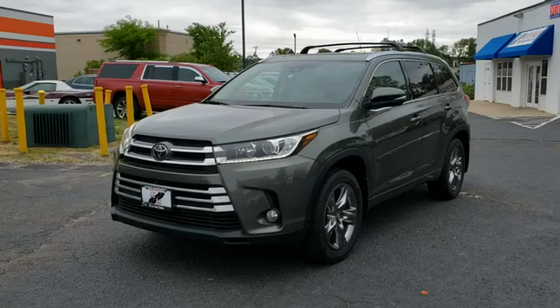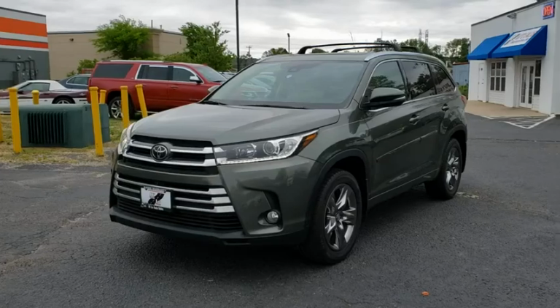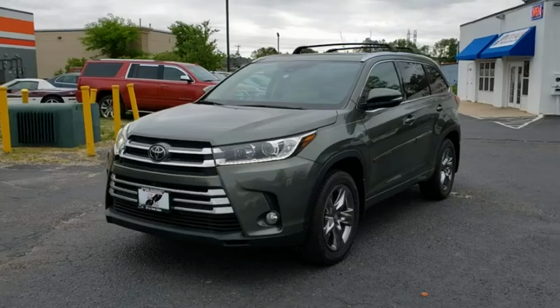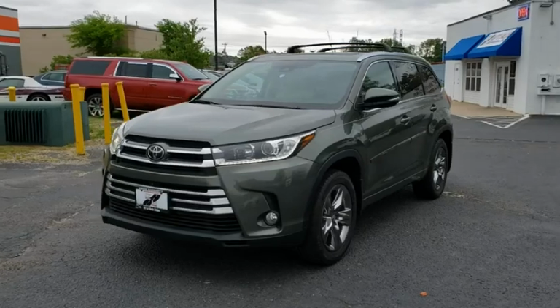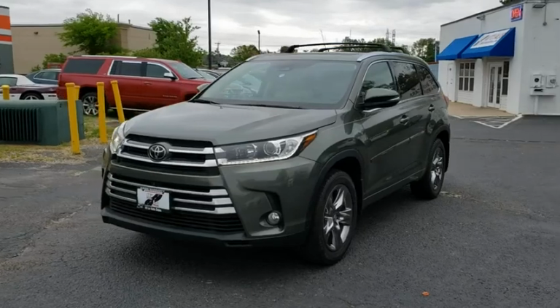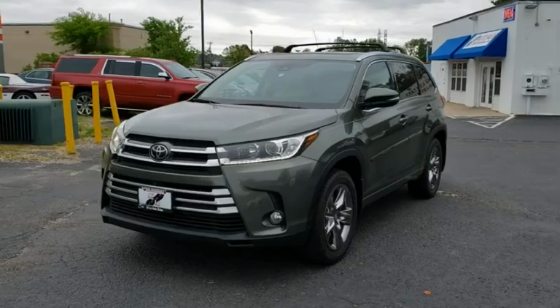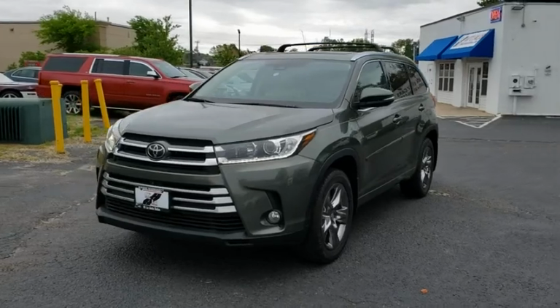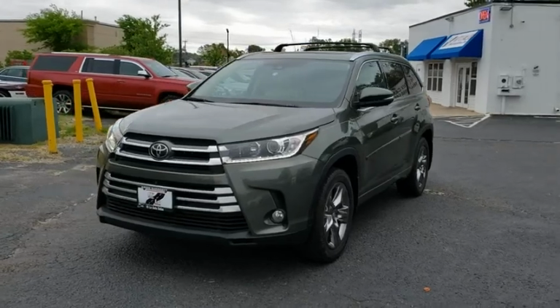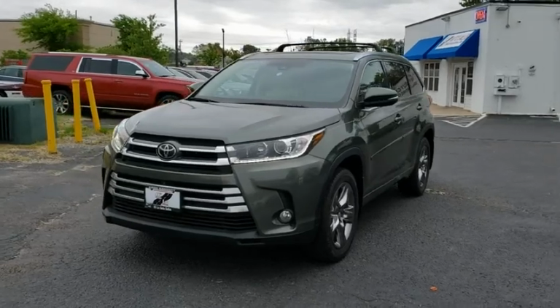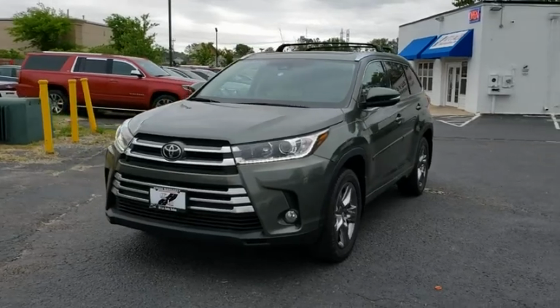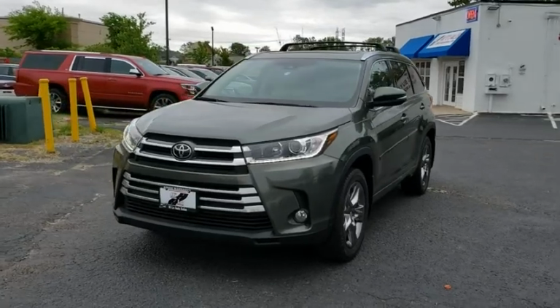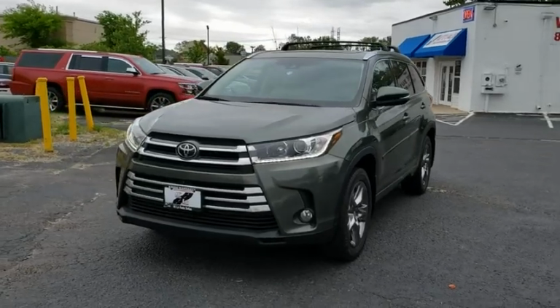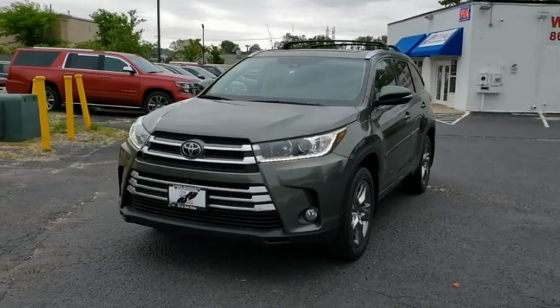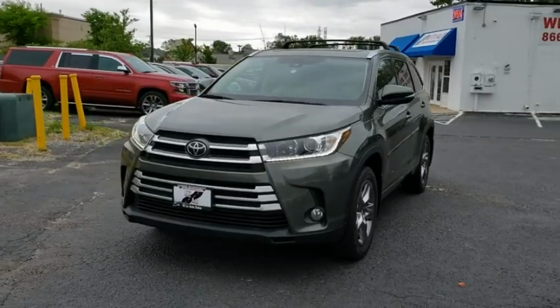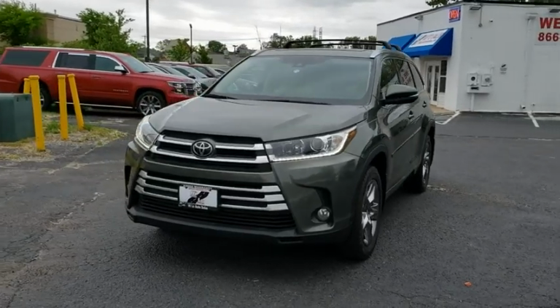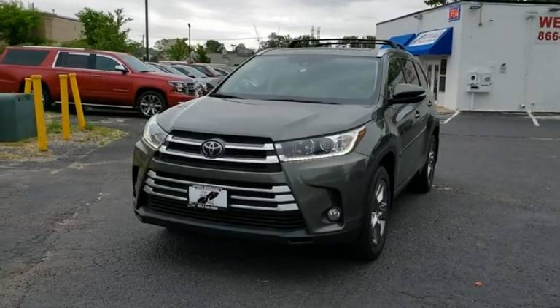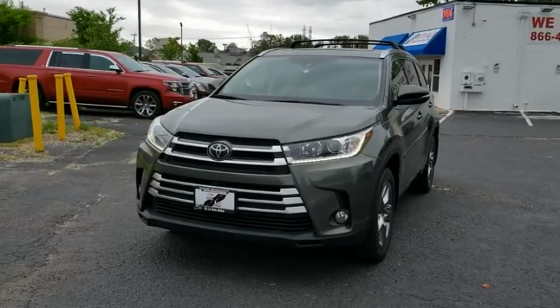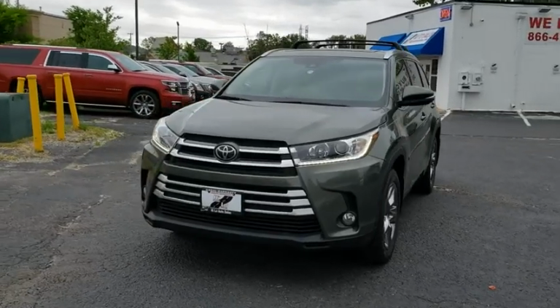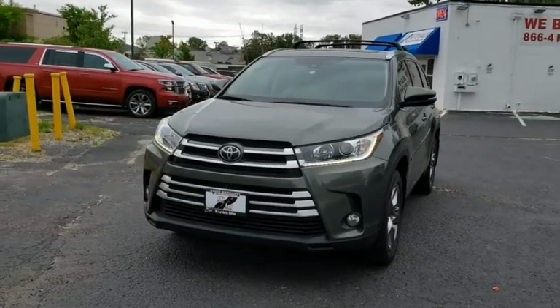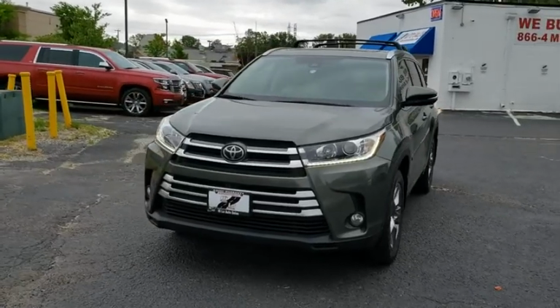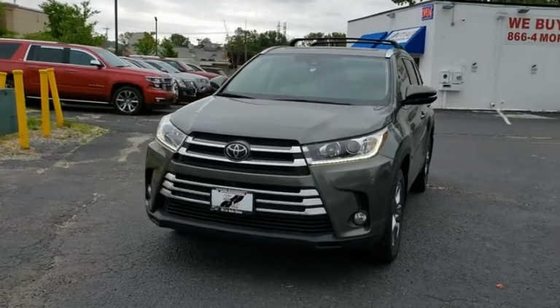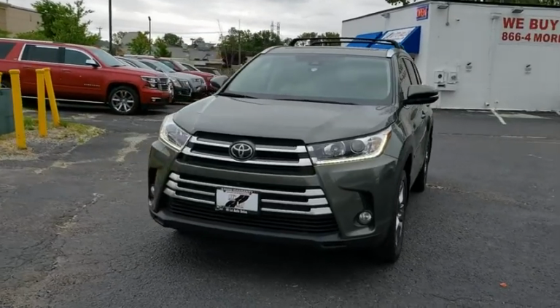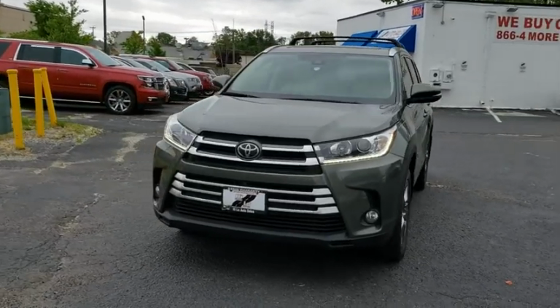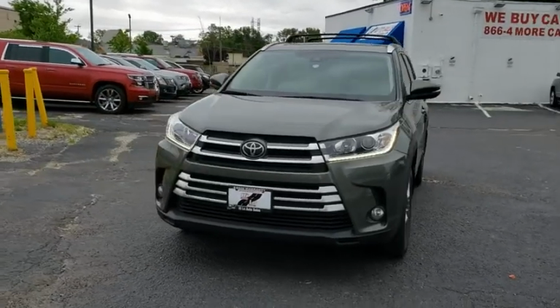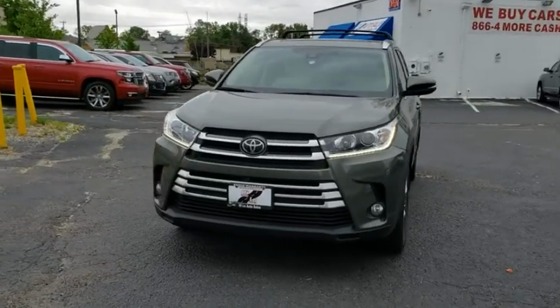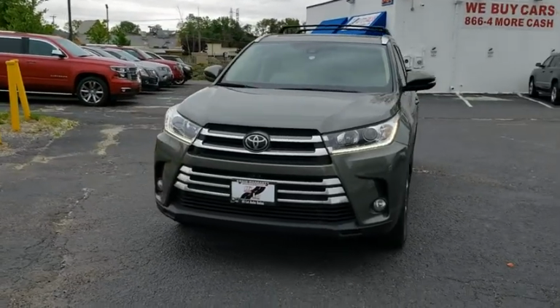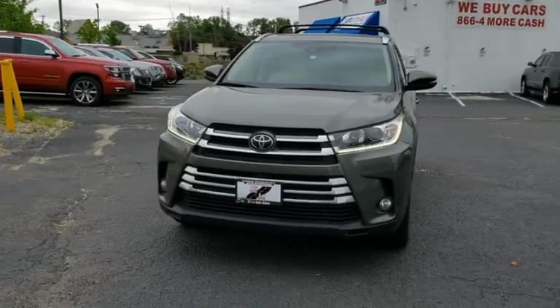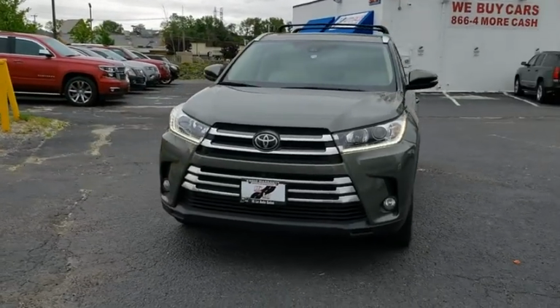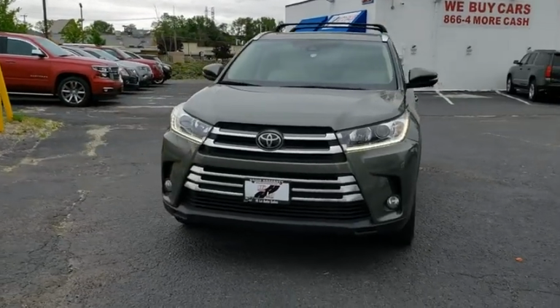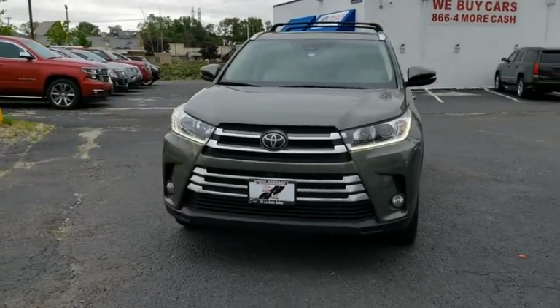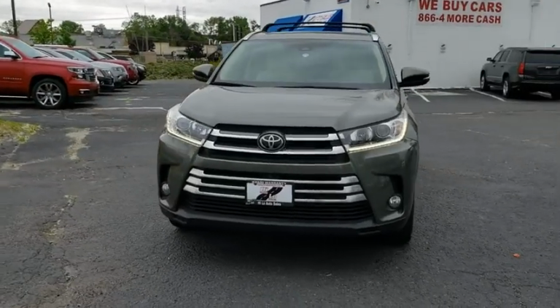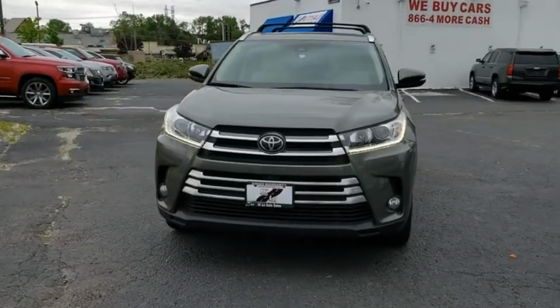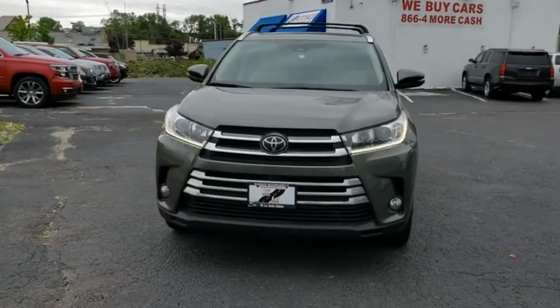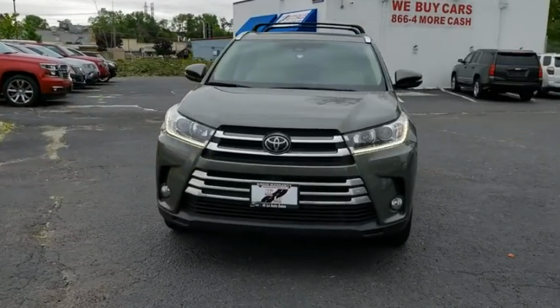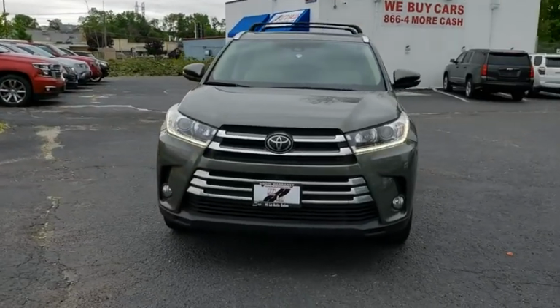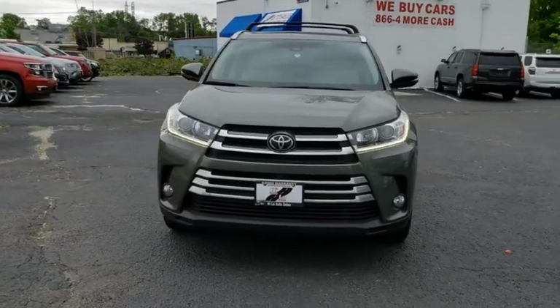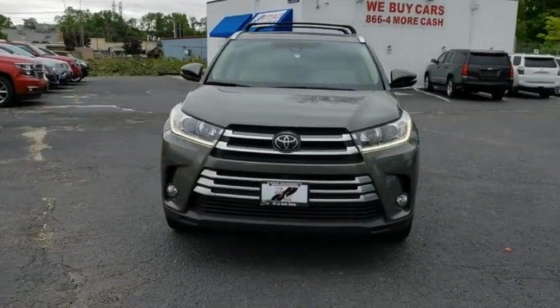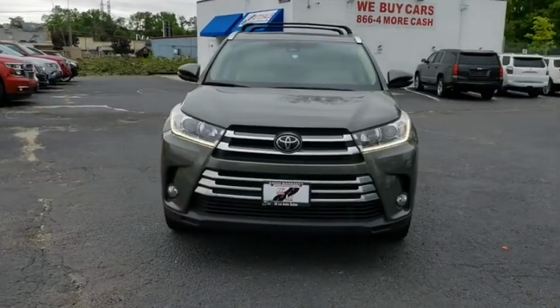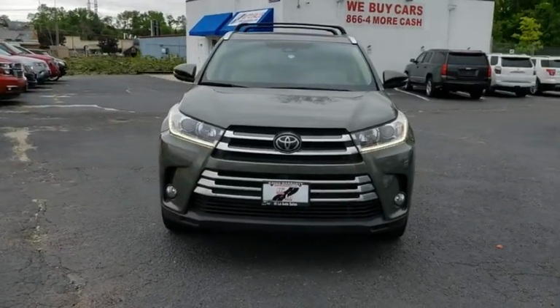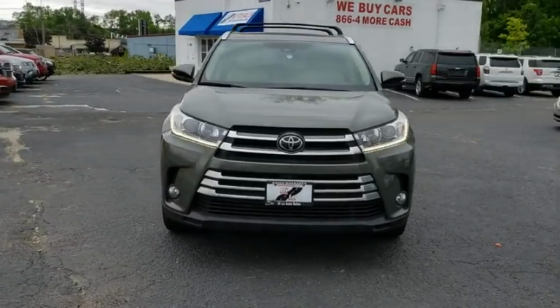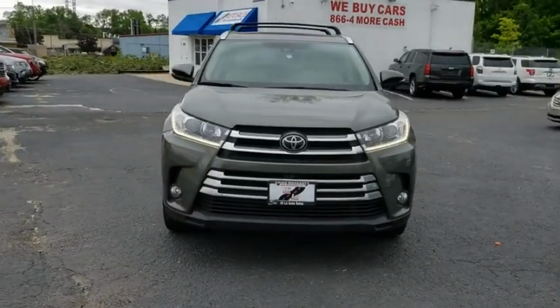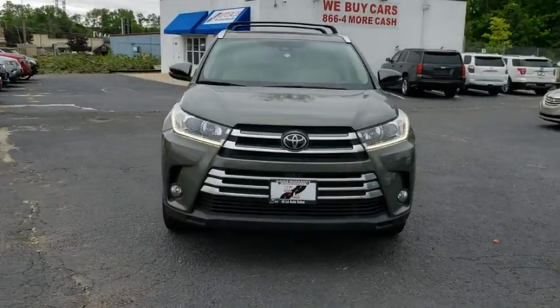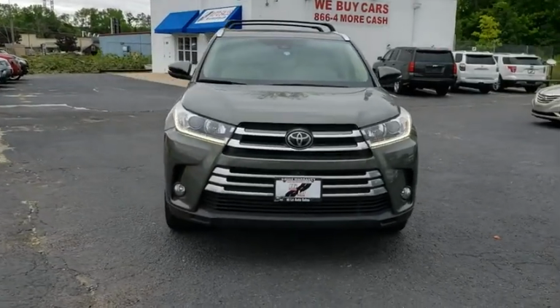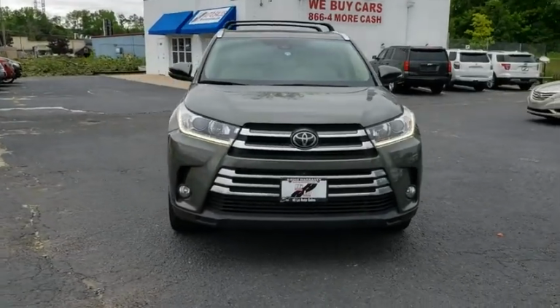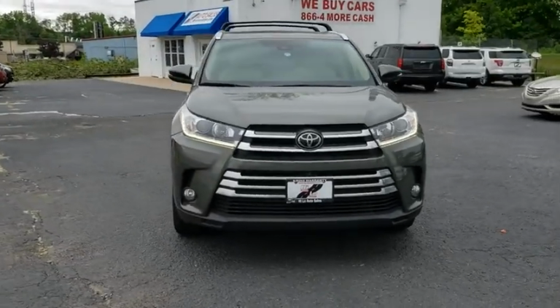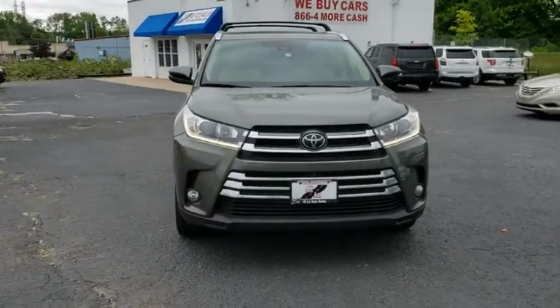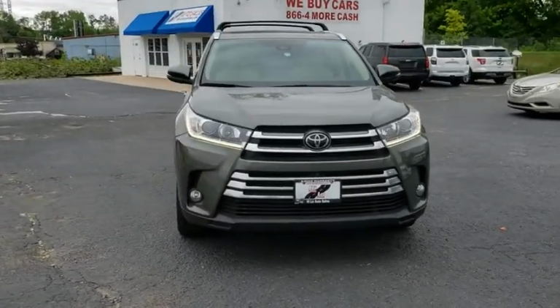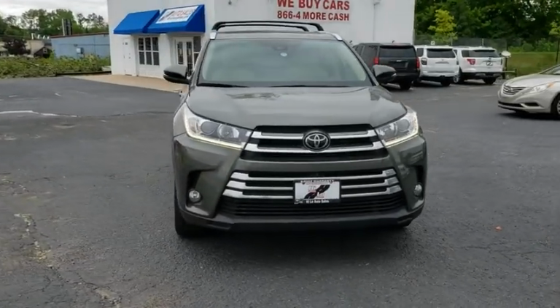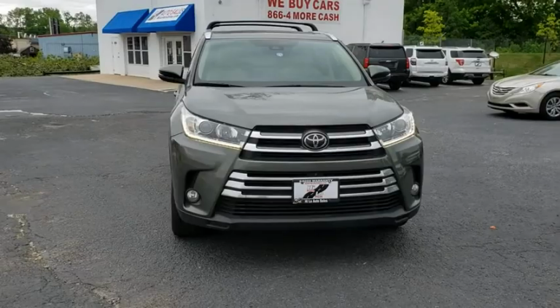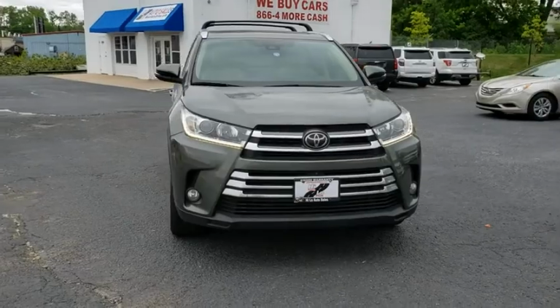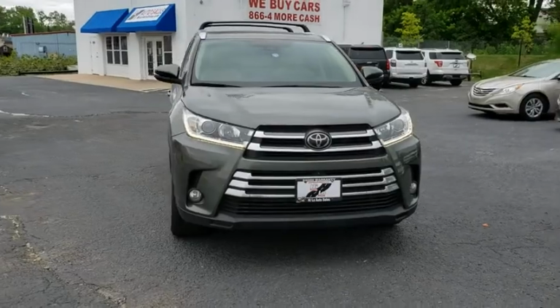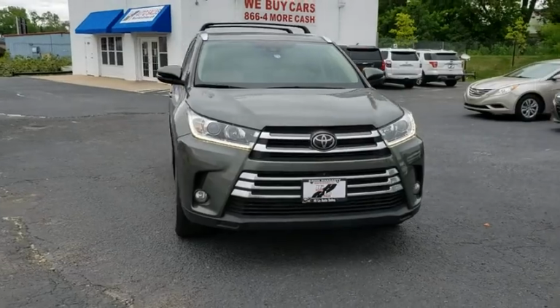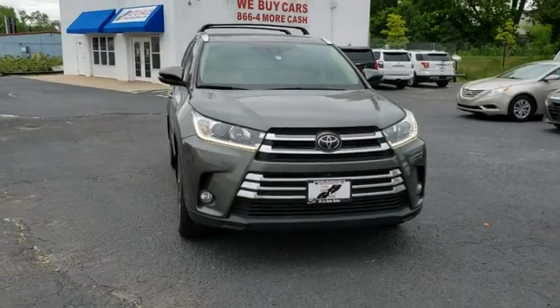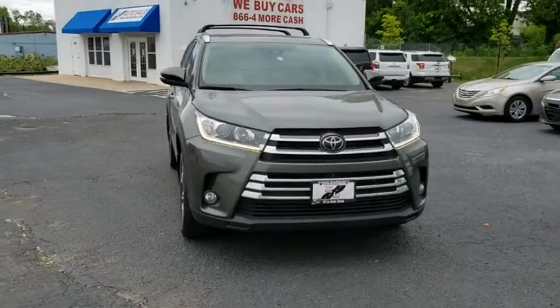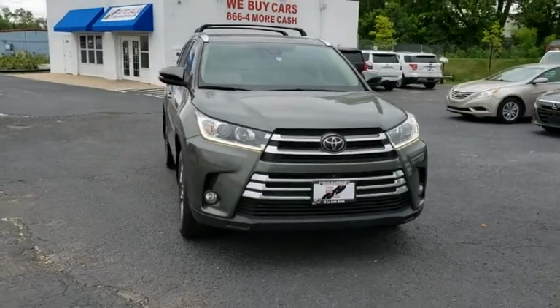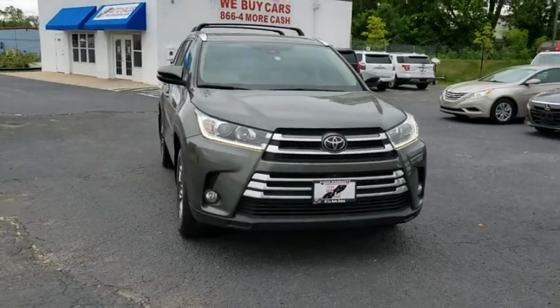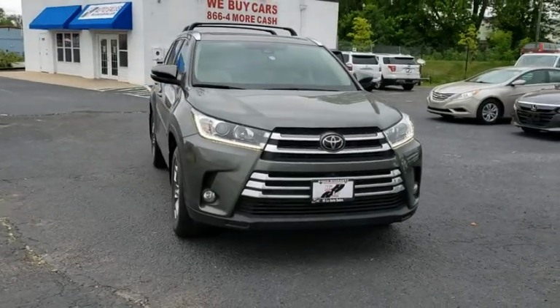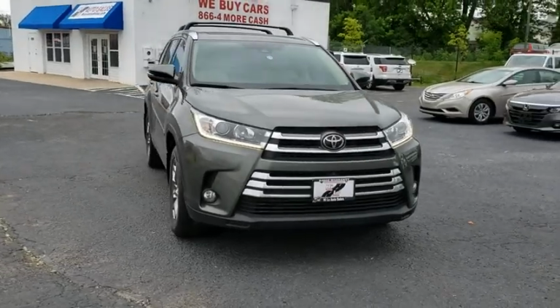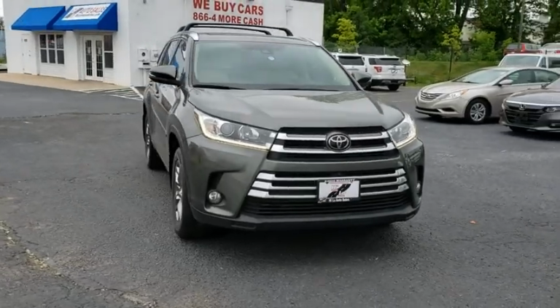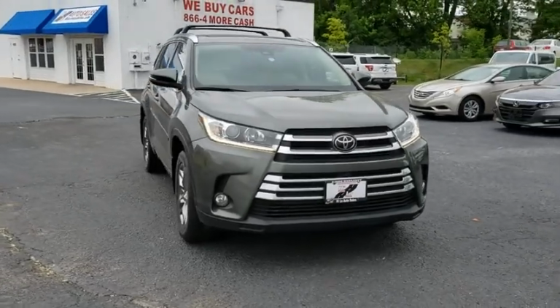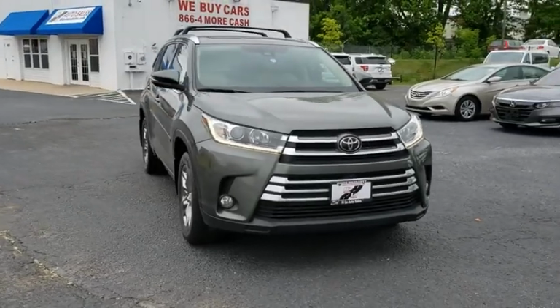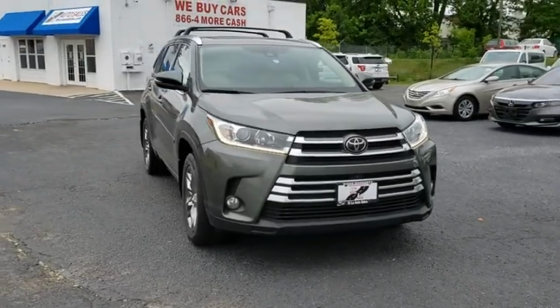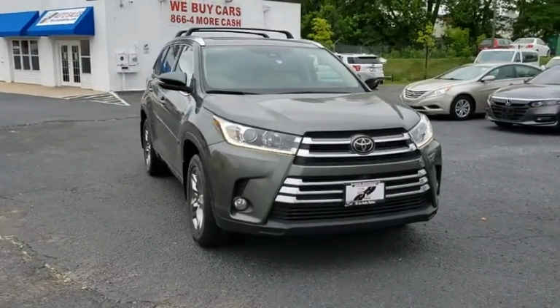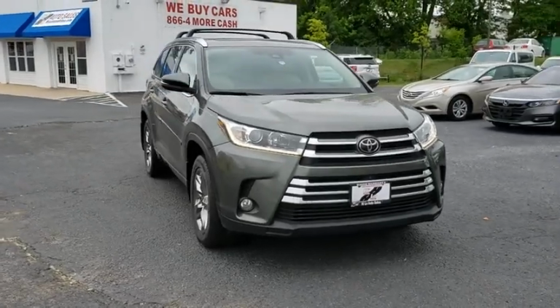Make a great choice today with the 2017 Toyota Highlander. The Highlander is the SUV that's thought of everything.